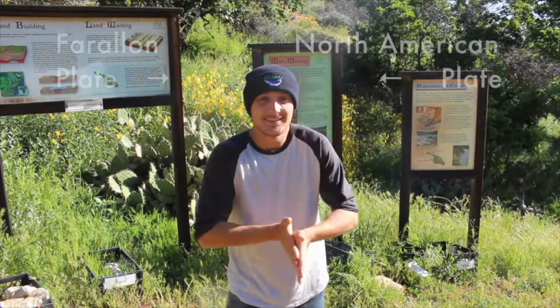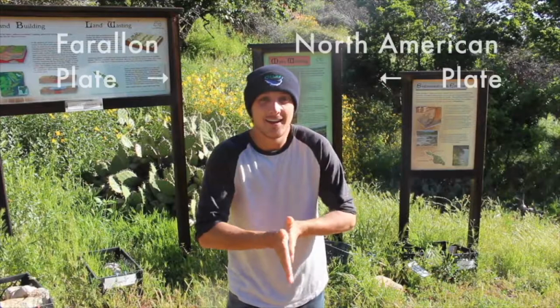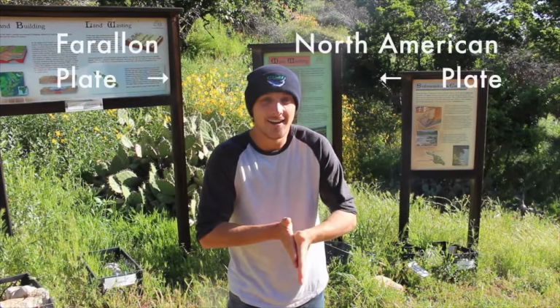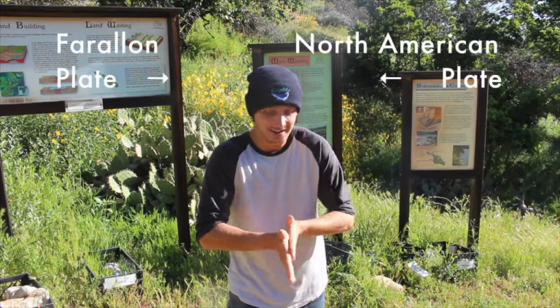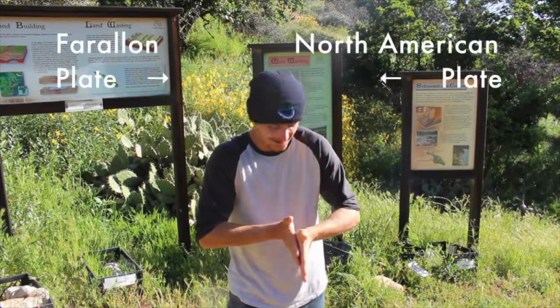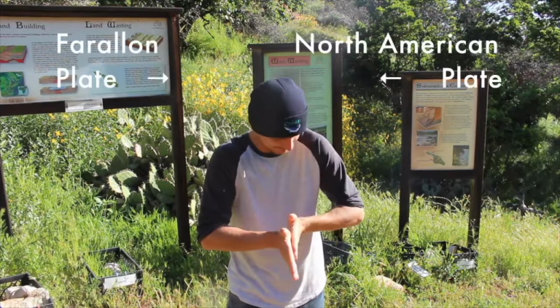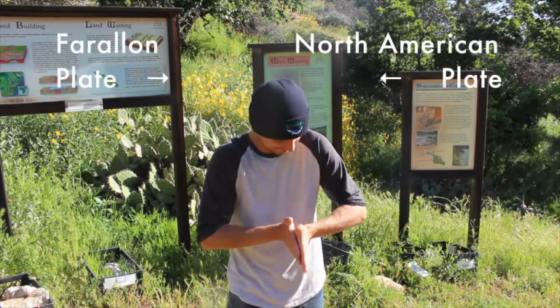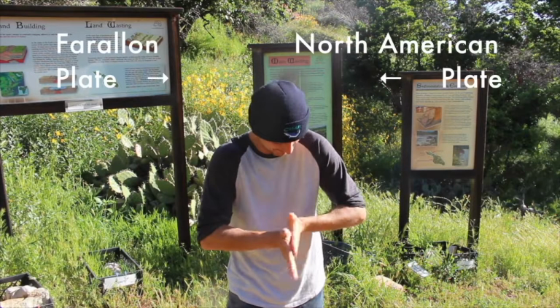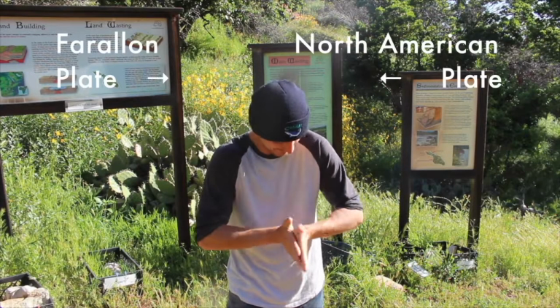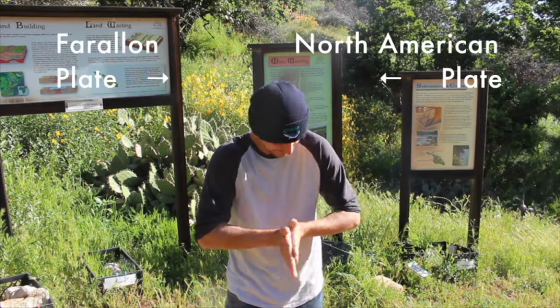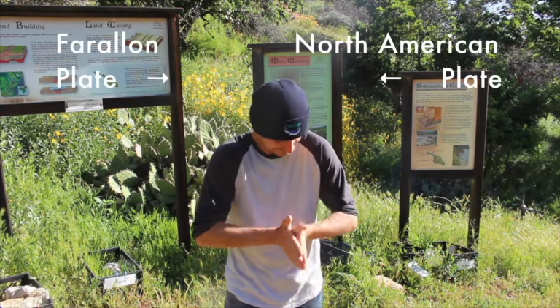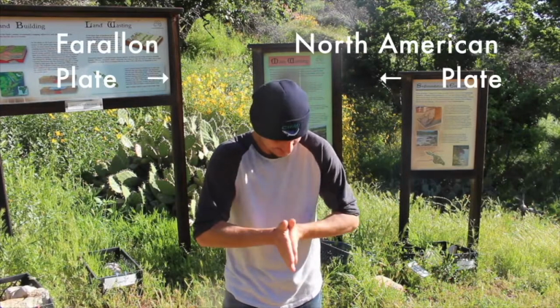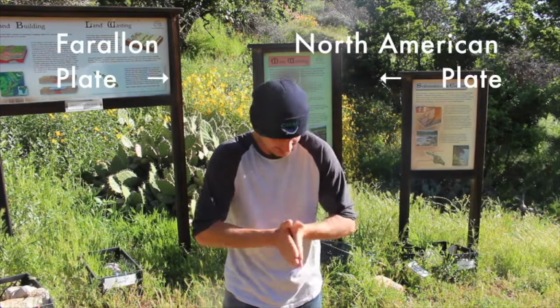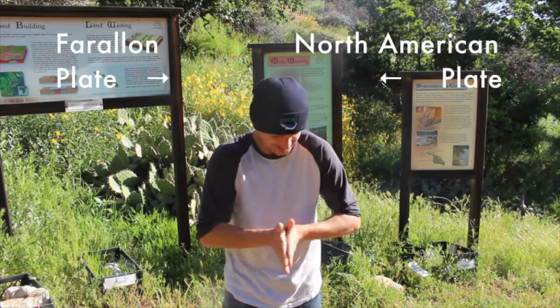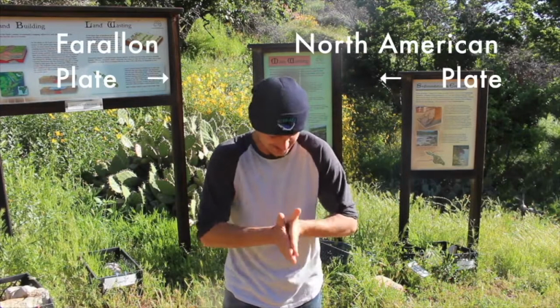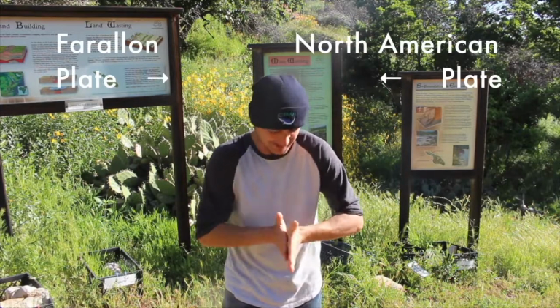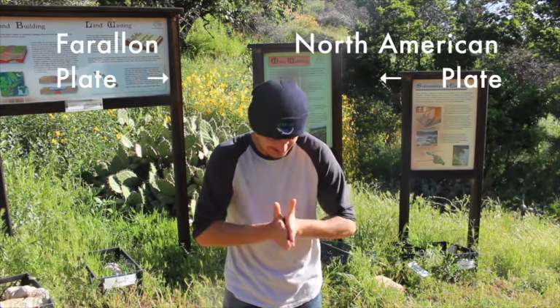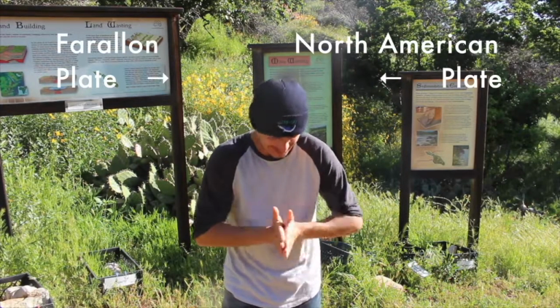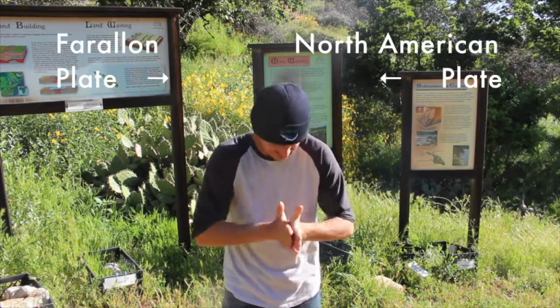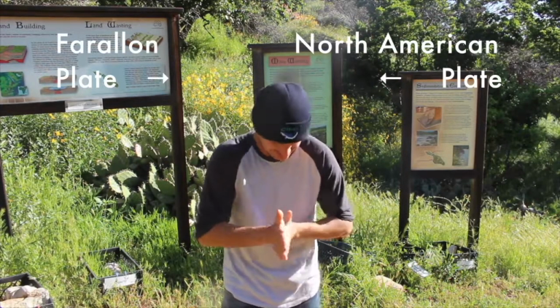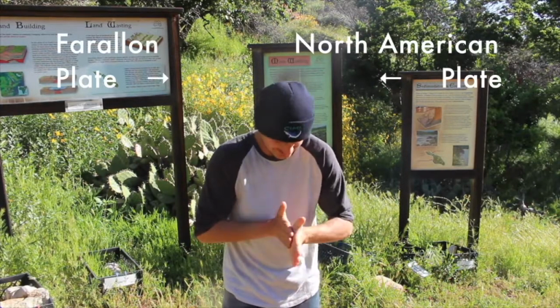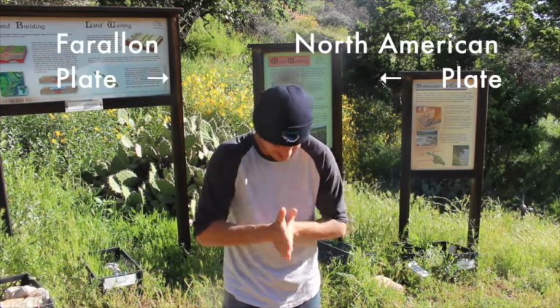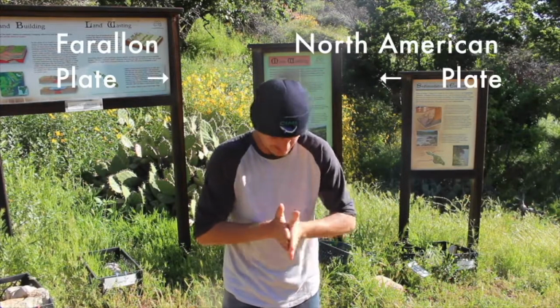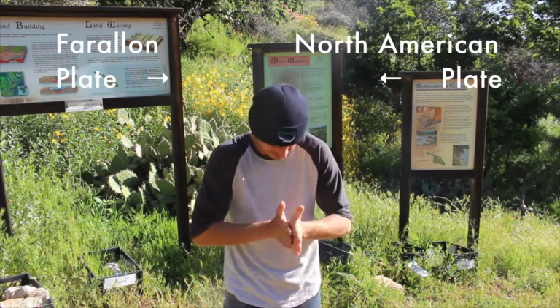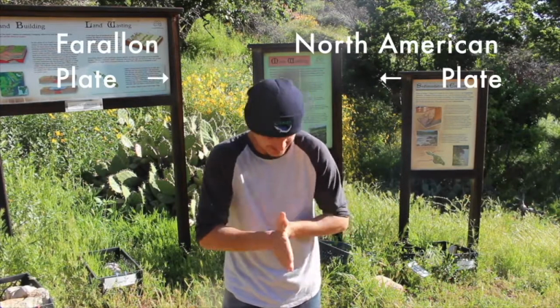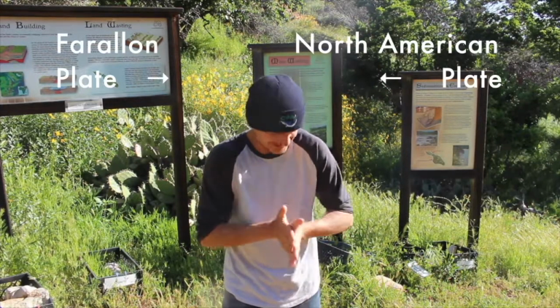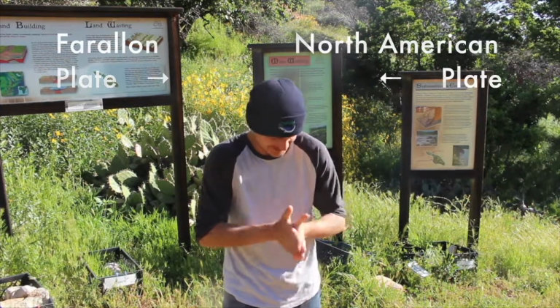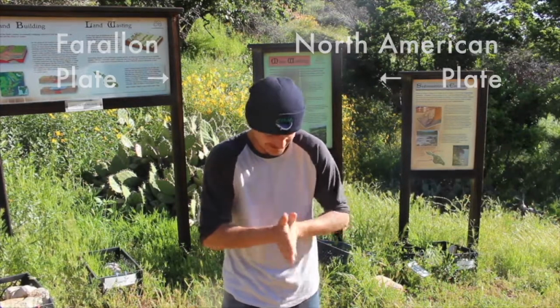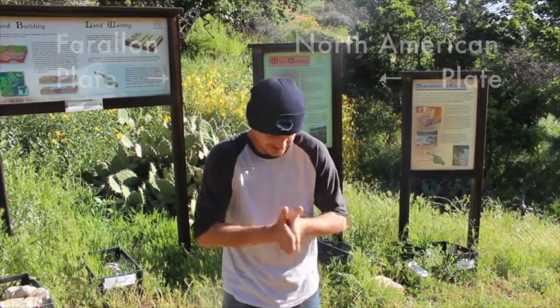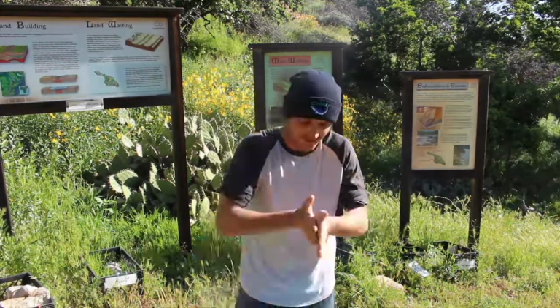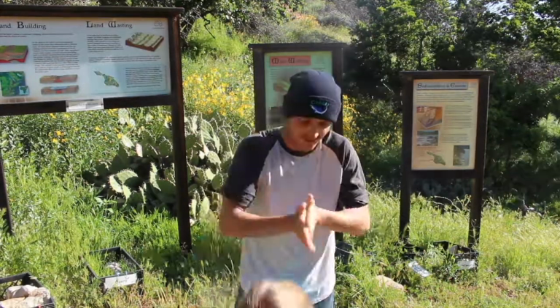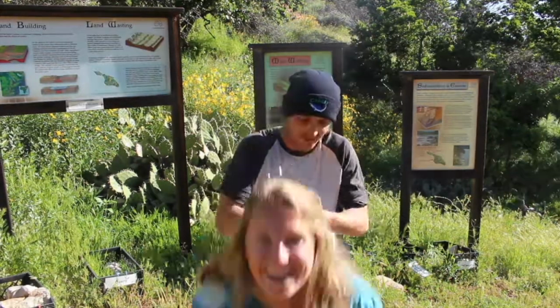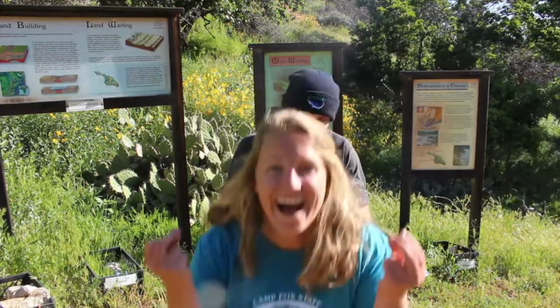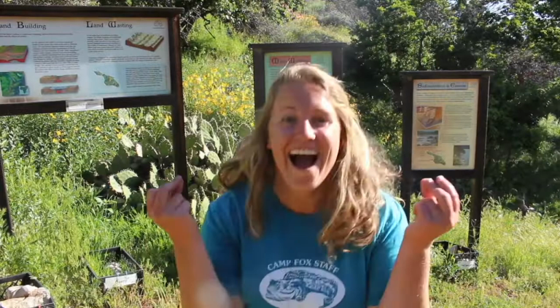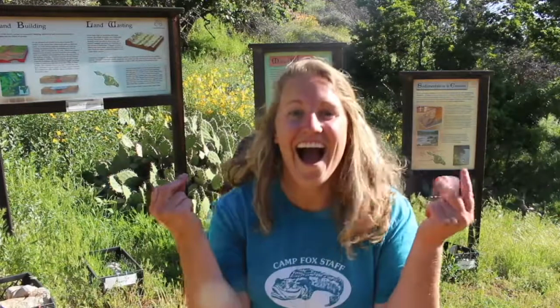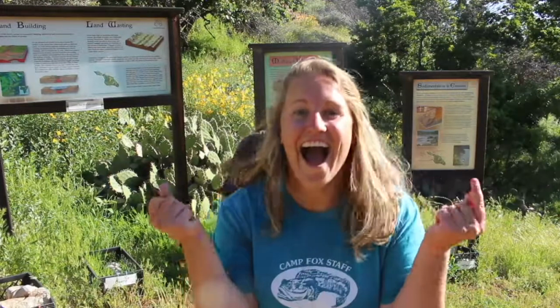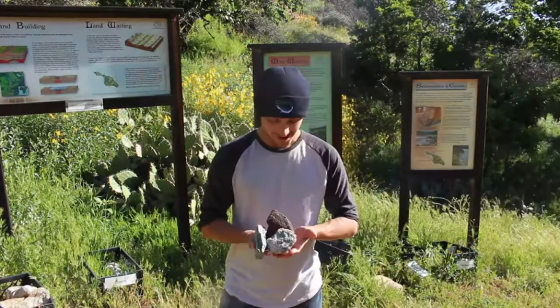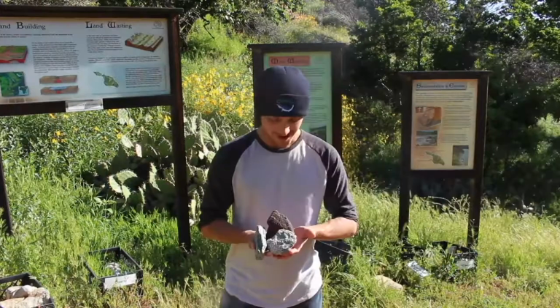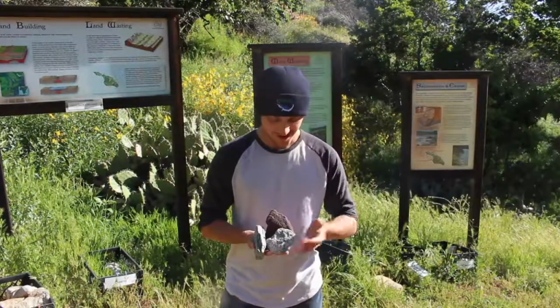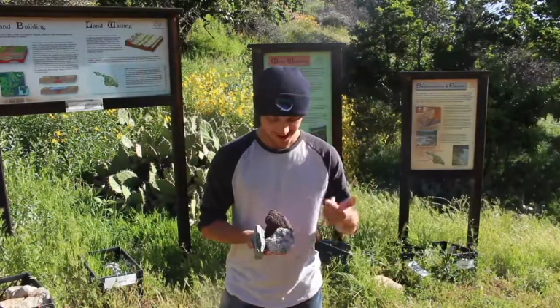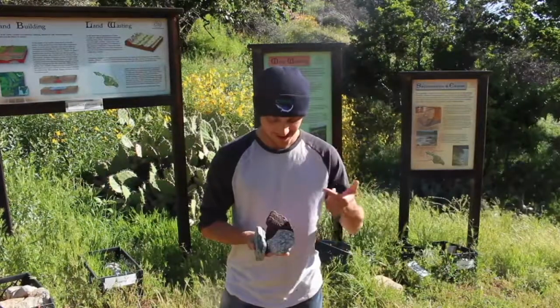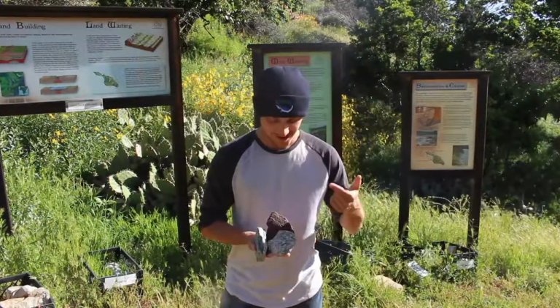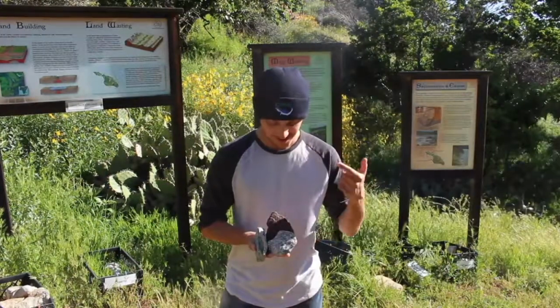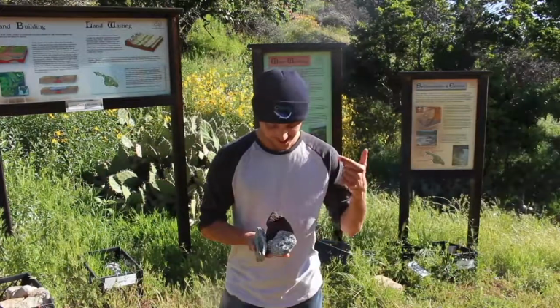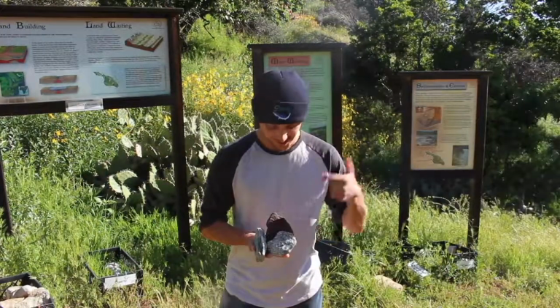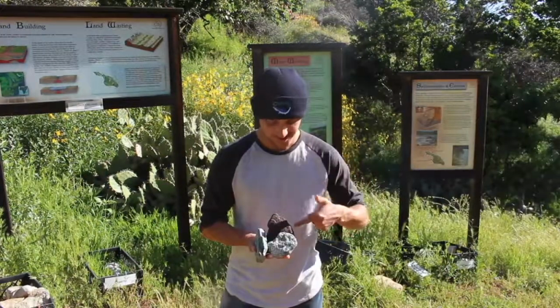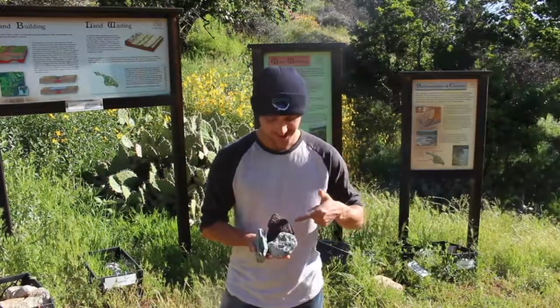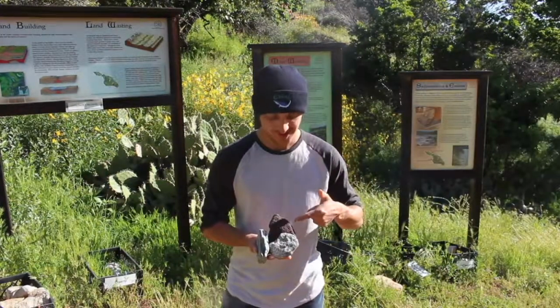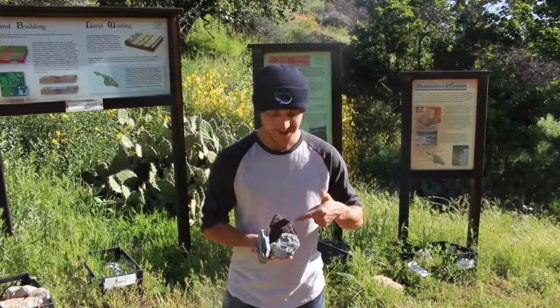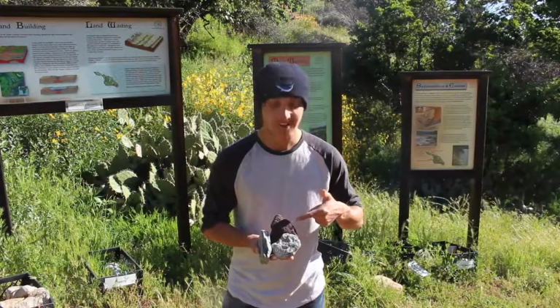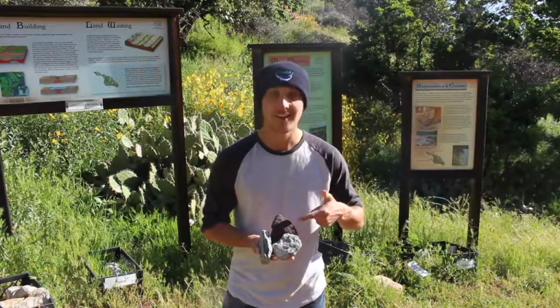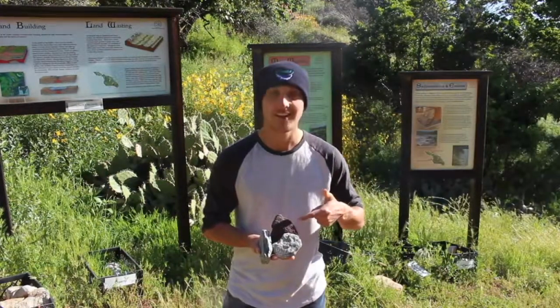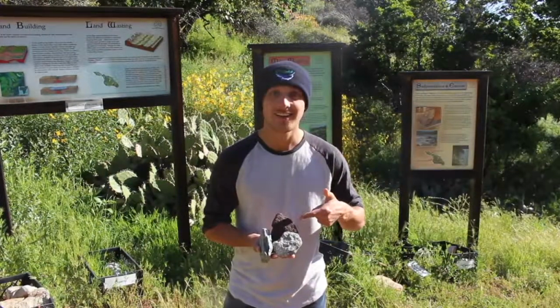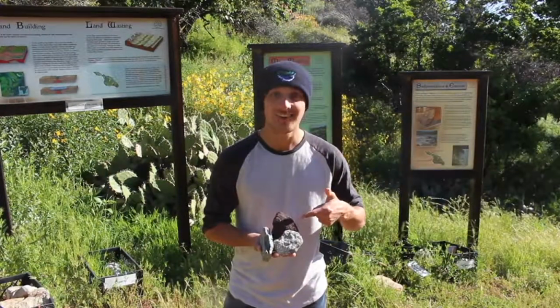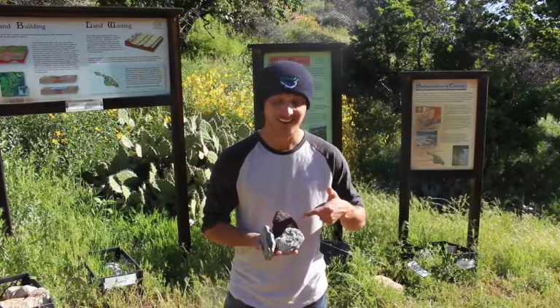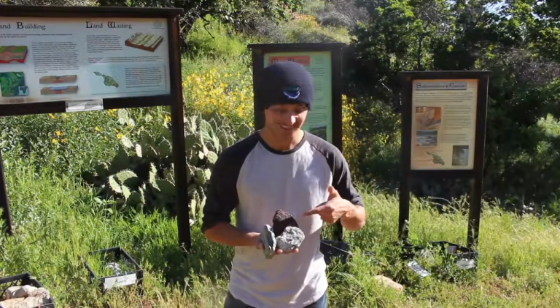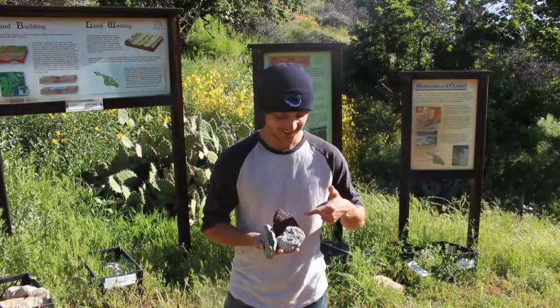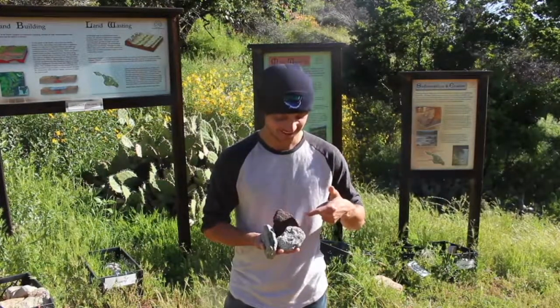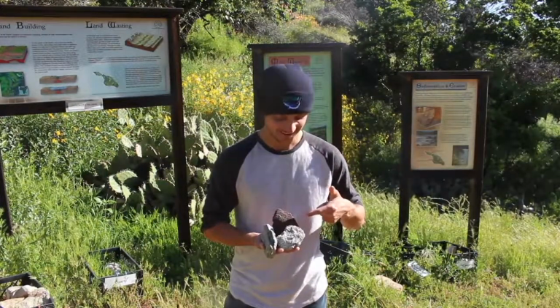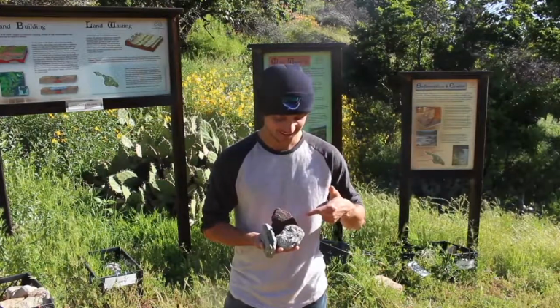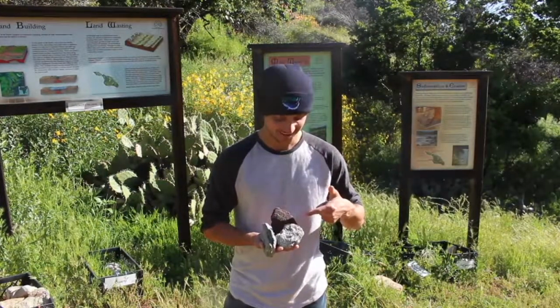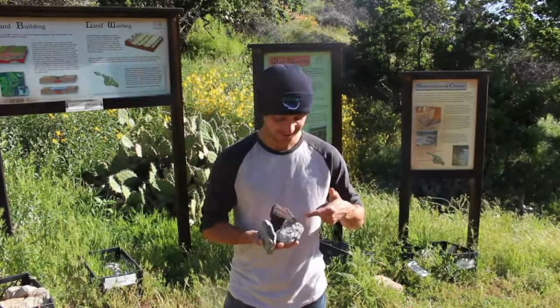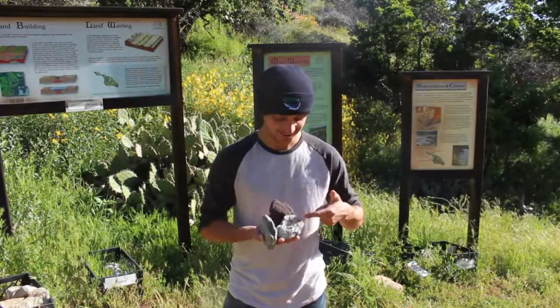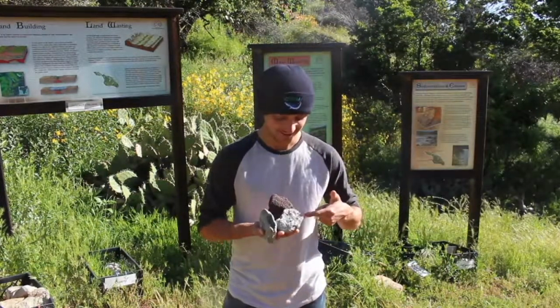This movement creates intense heat and pressure below the Earth's surface, resulting in special rocks that only occur here, like the Catalina Schist.